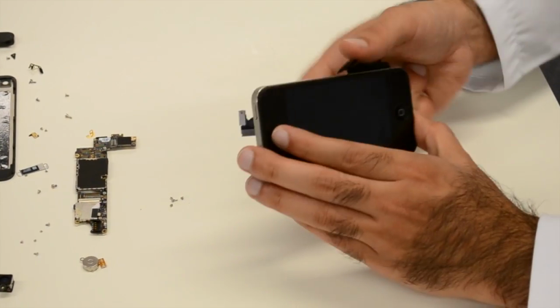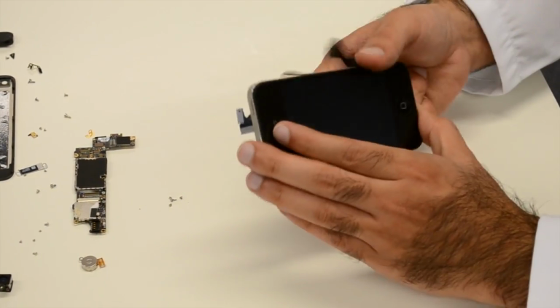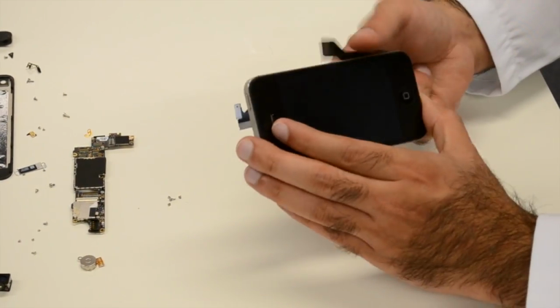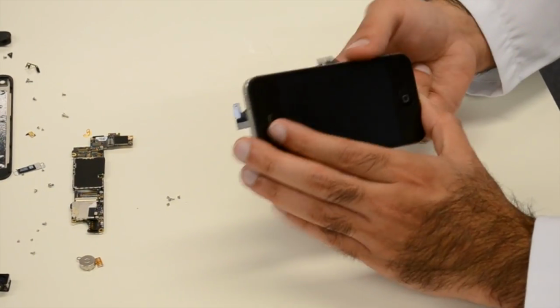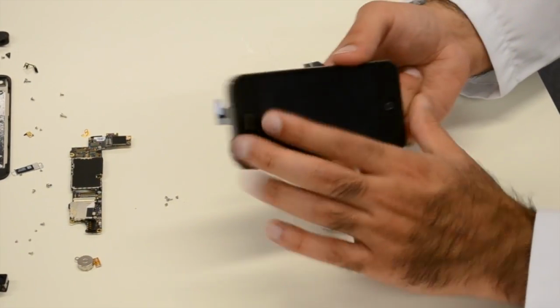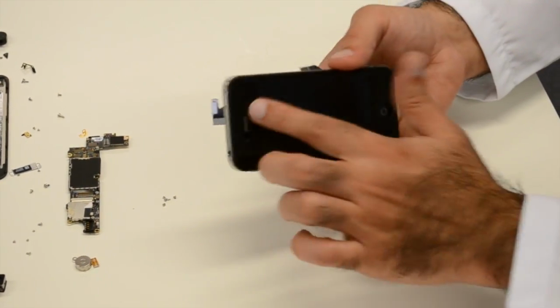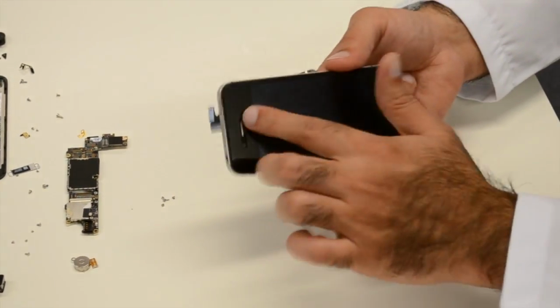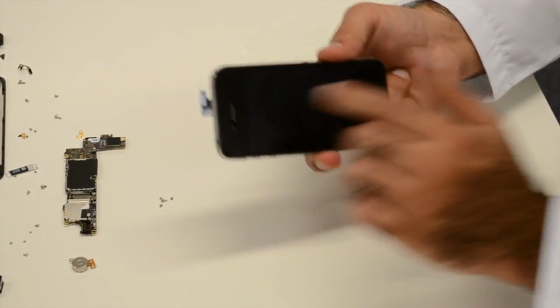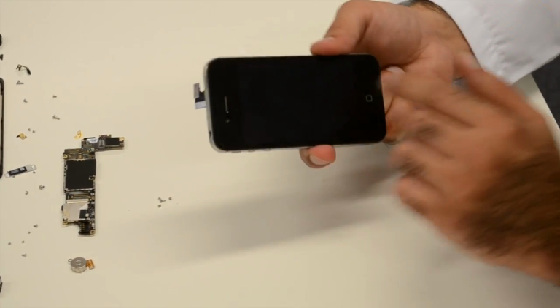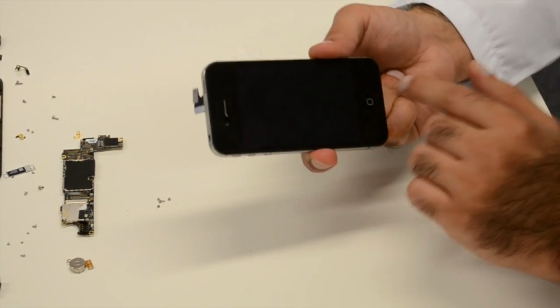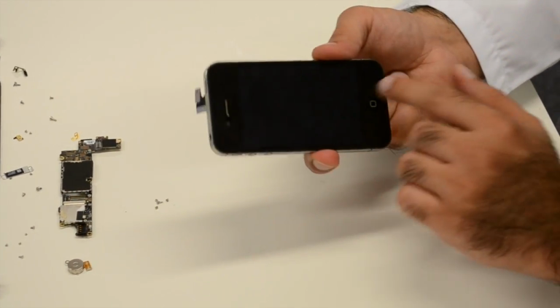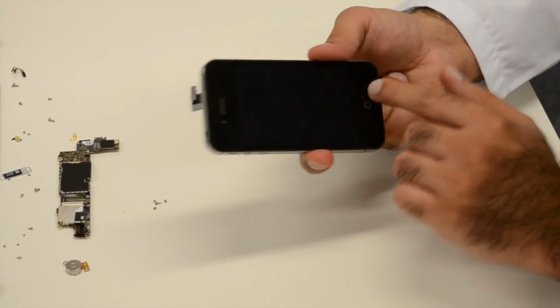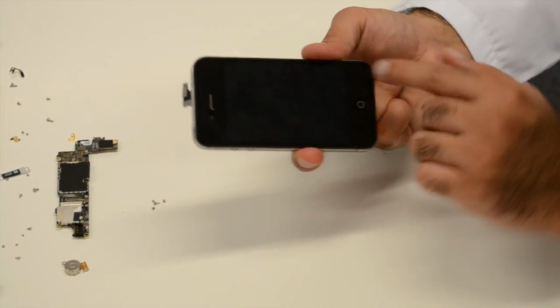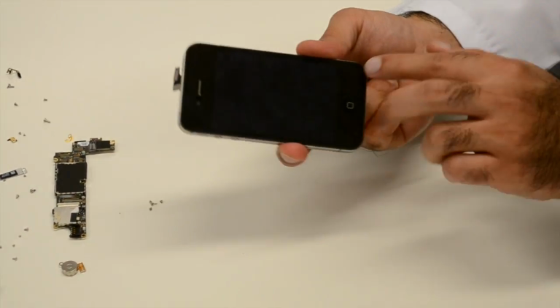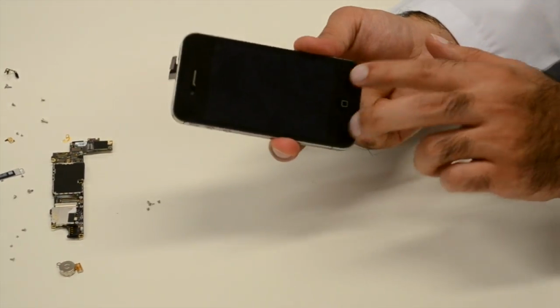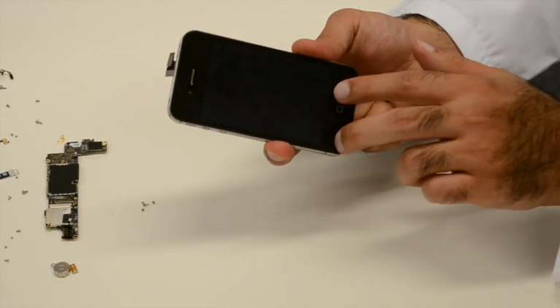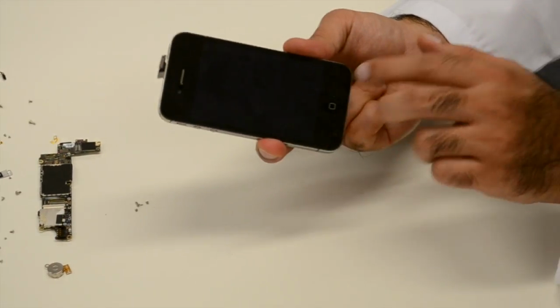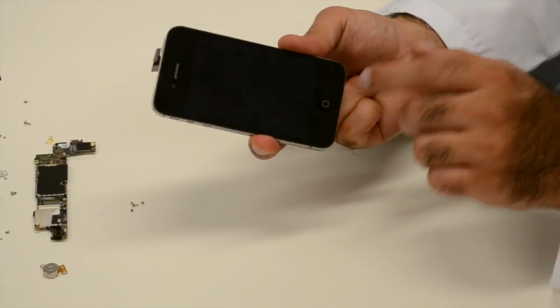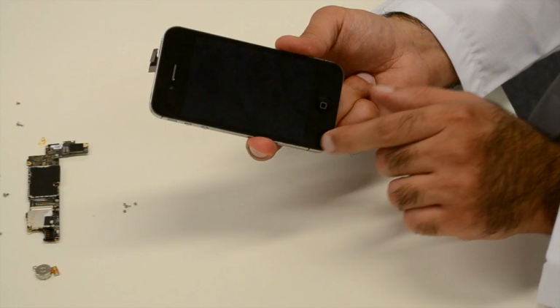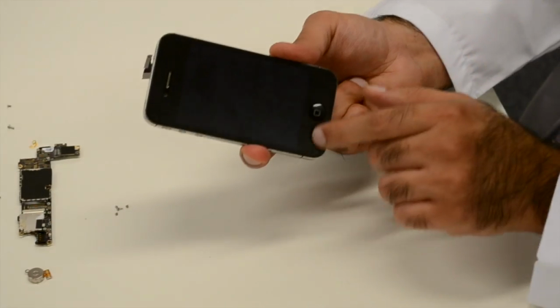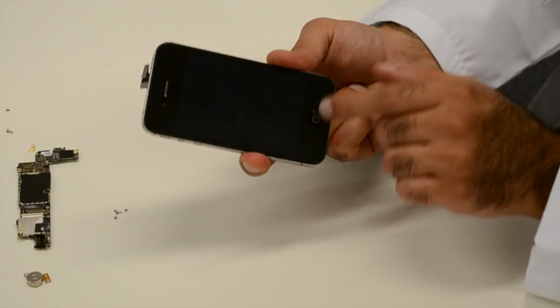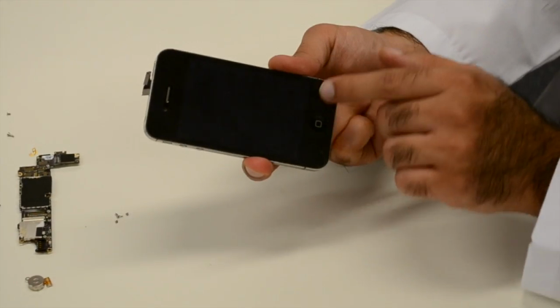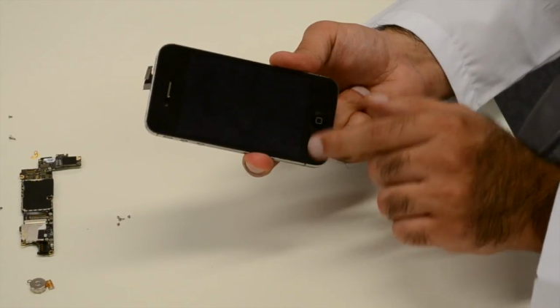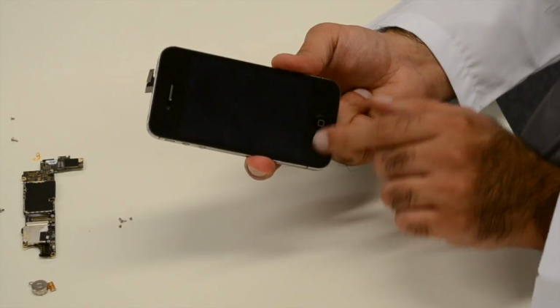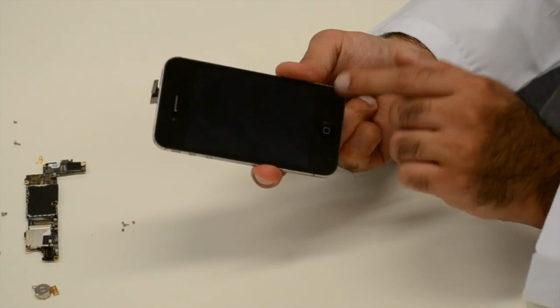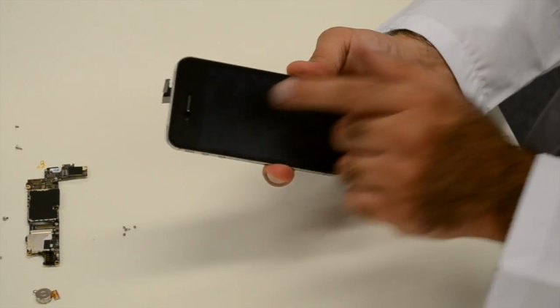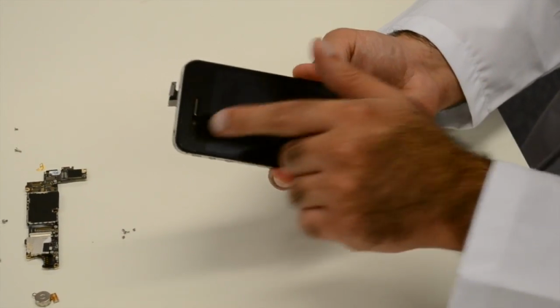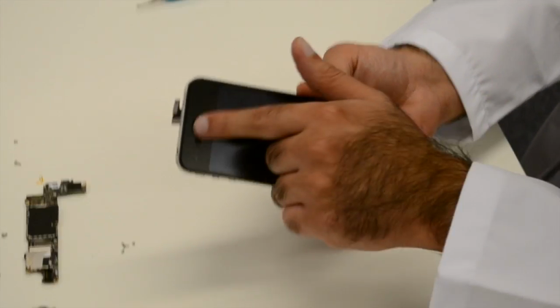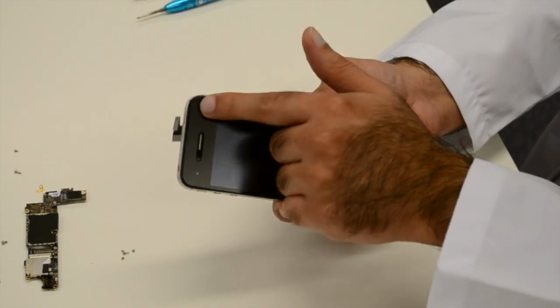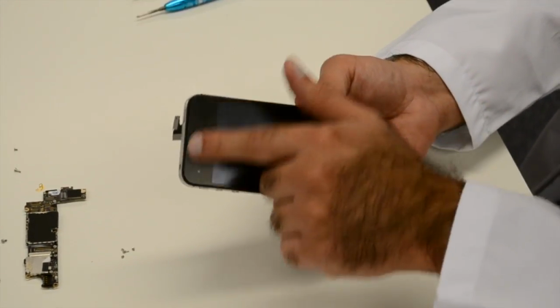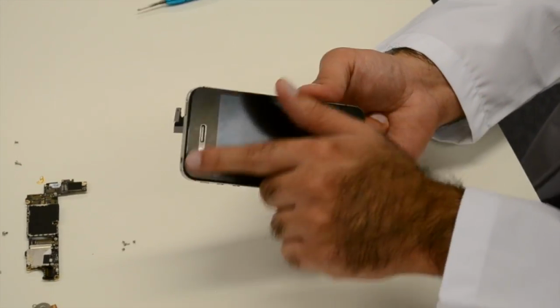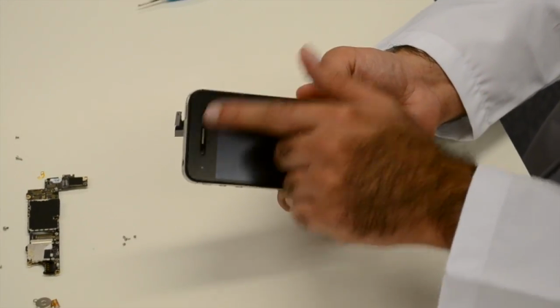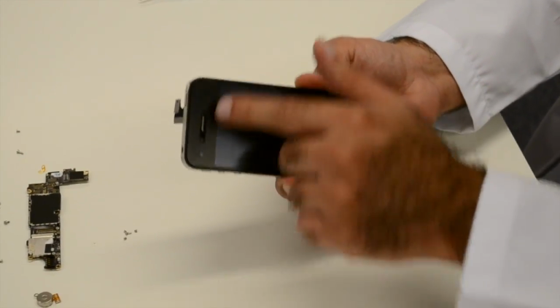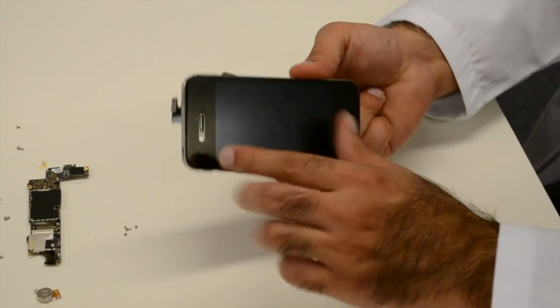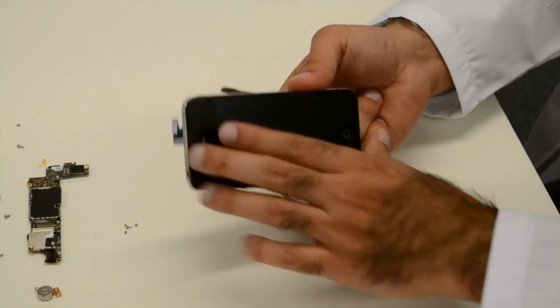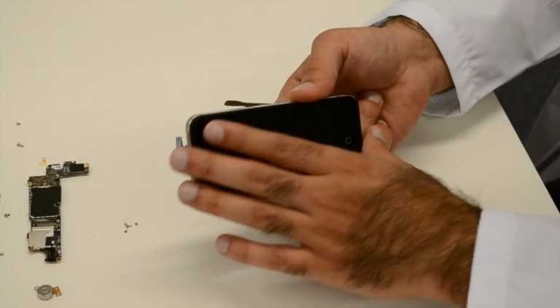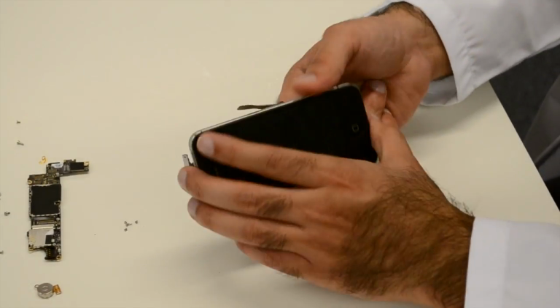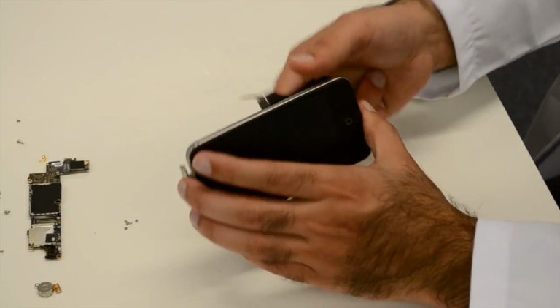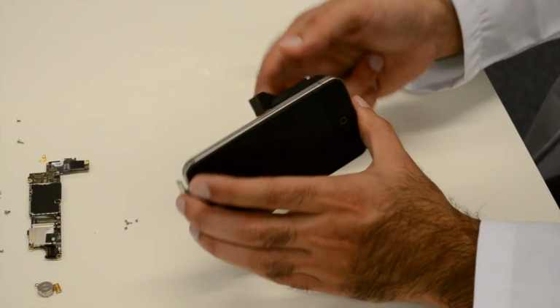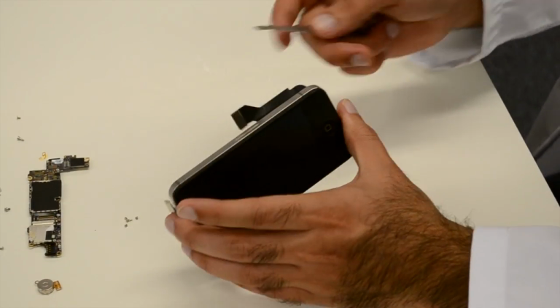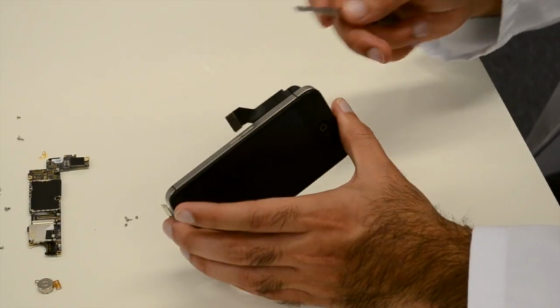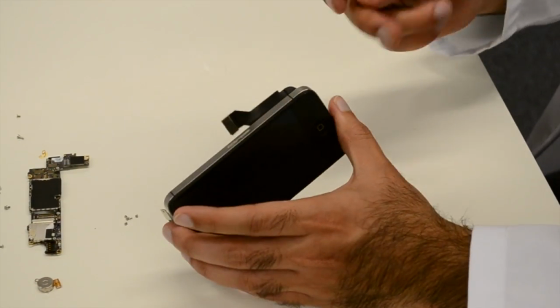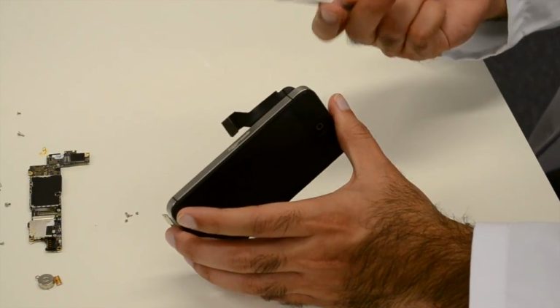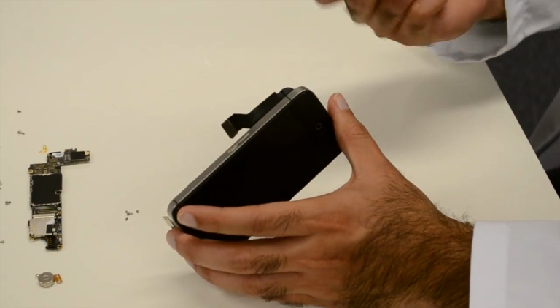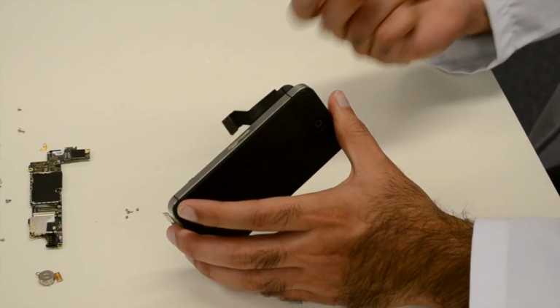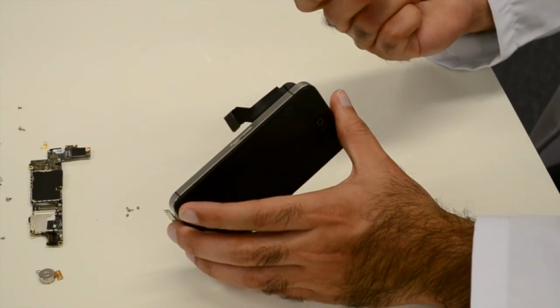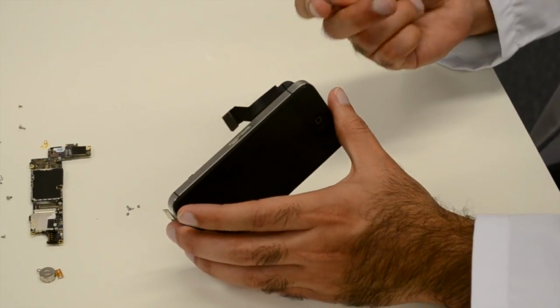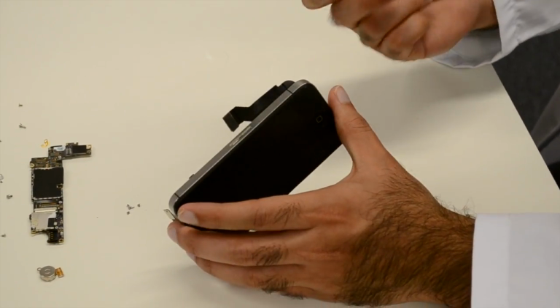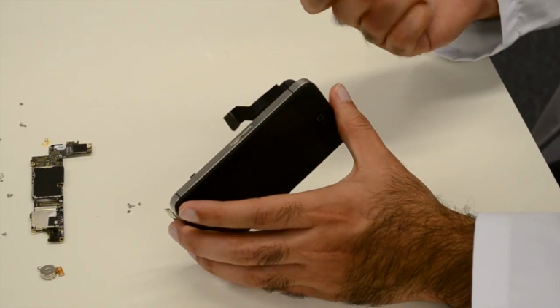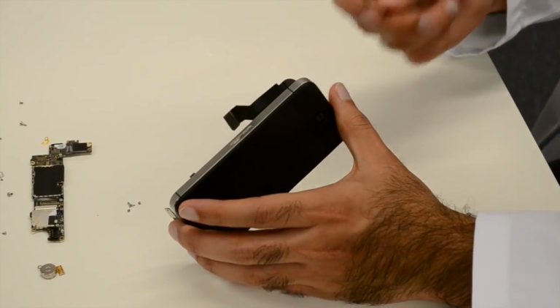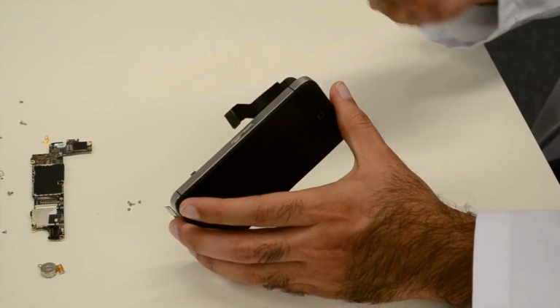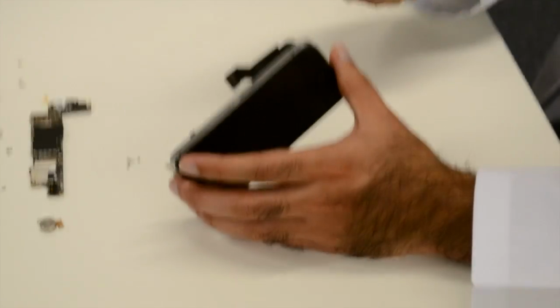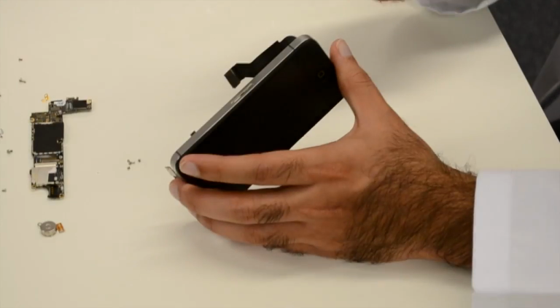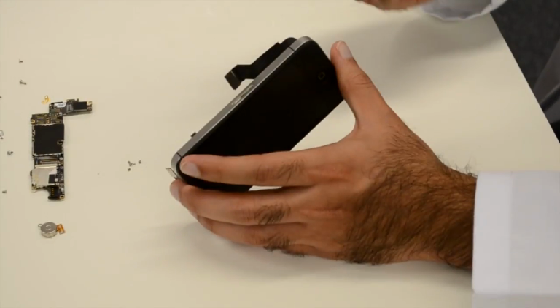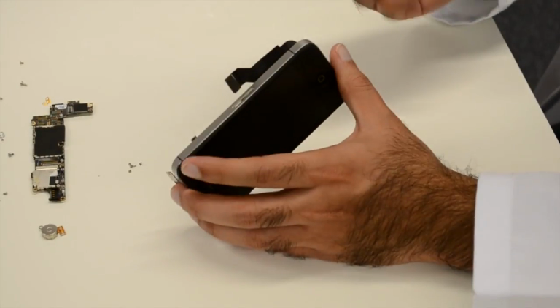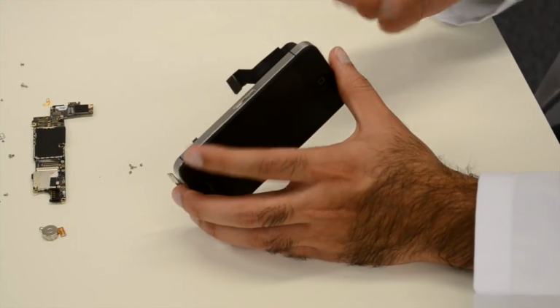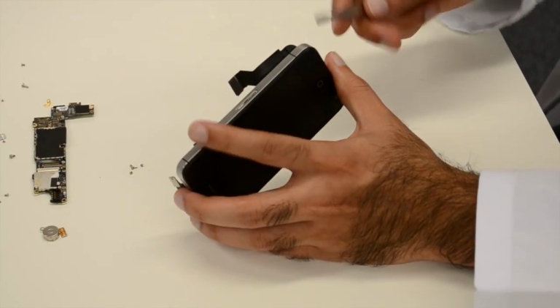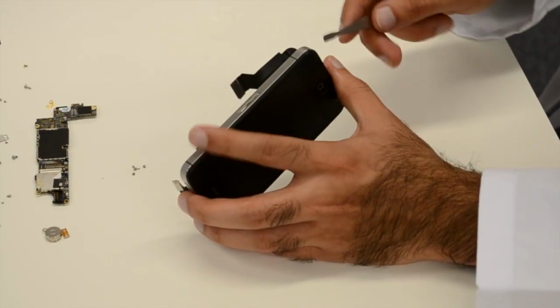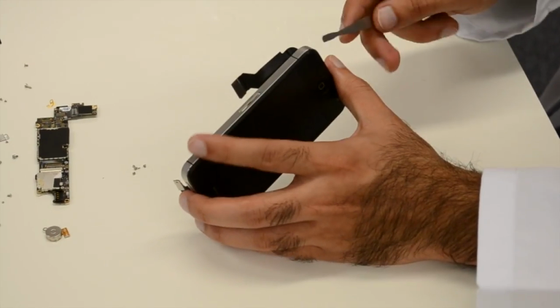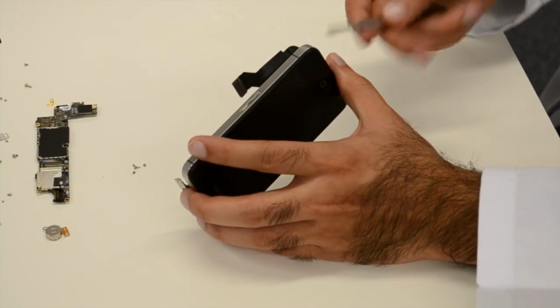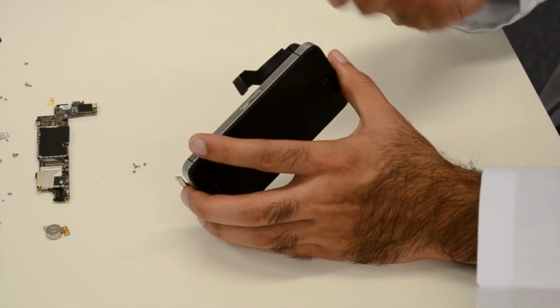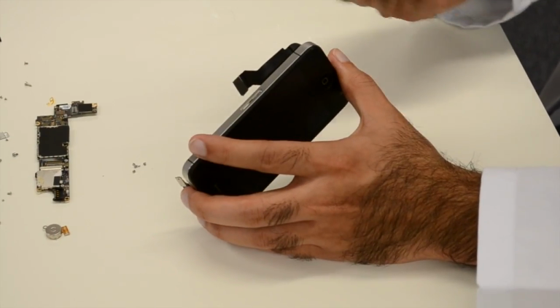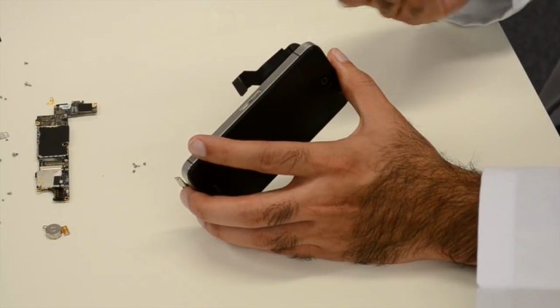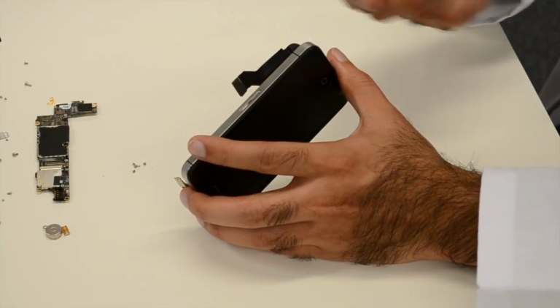With the screen gone, it's now time to take apart the rest of the phone. Now the charger, home button and front camera can be removed.